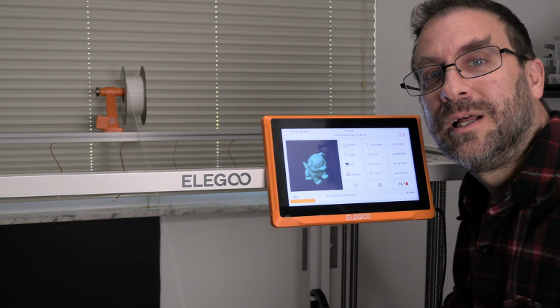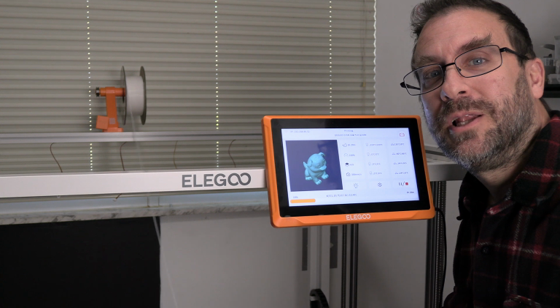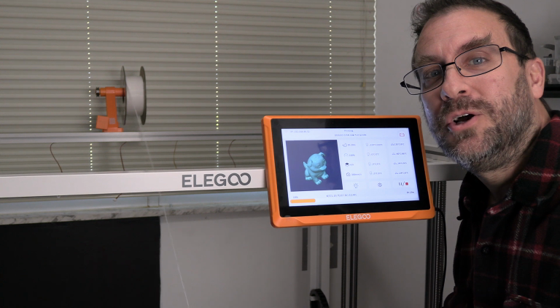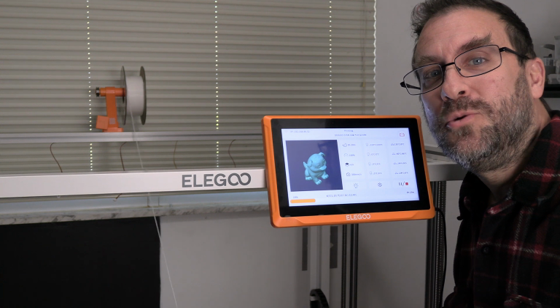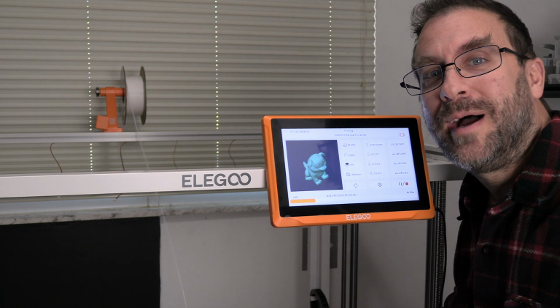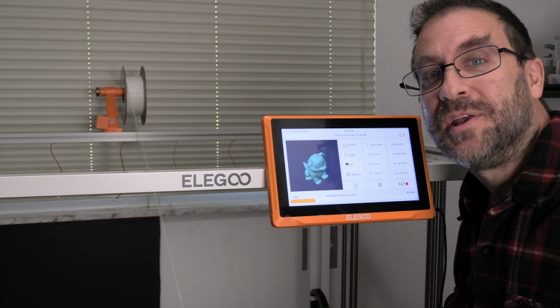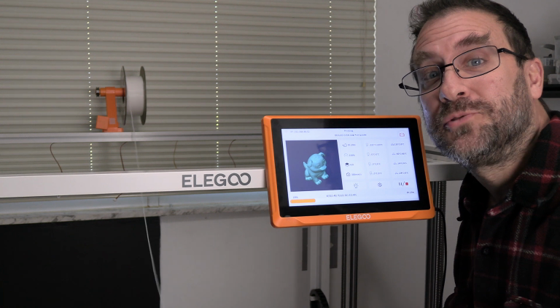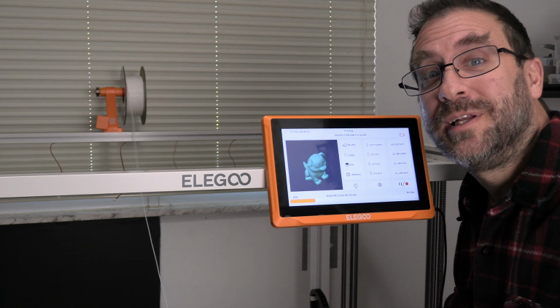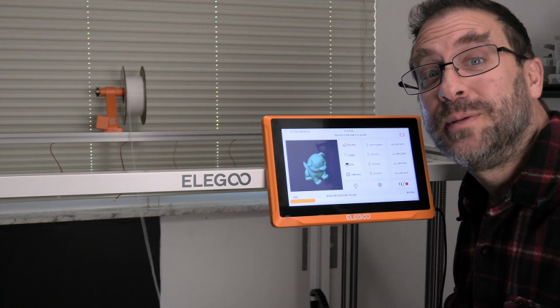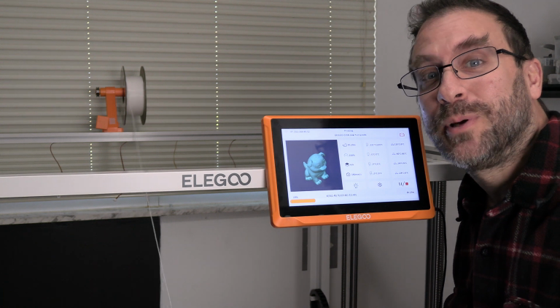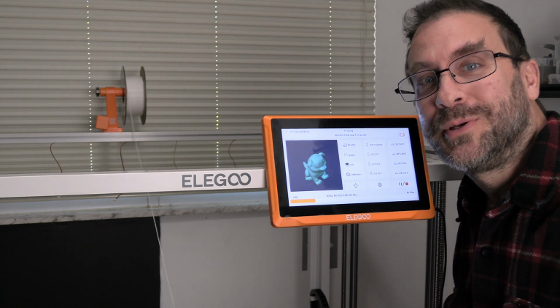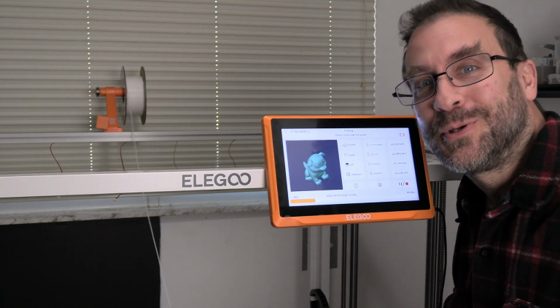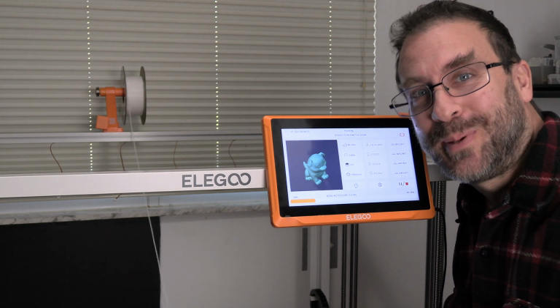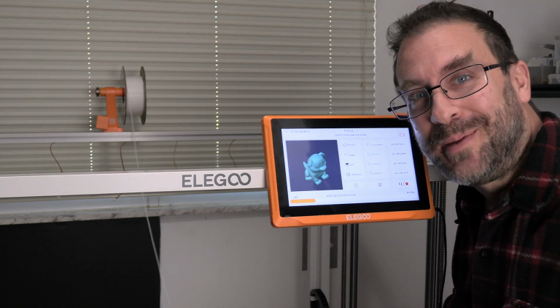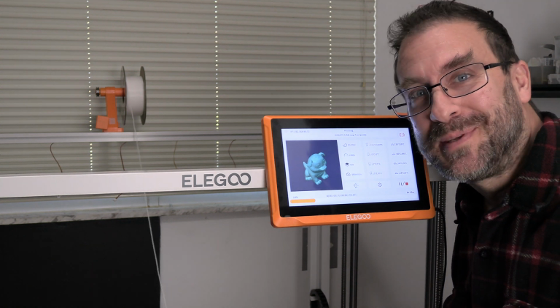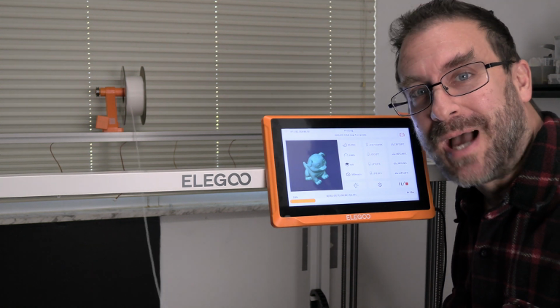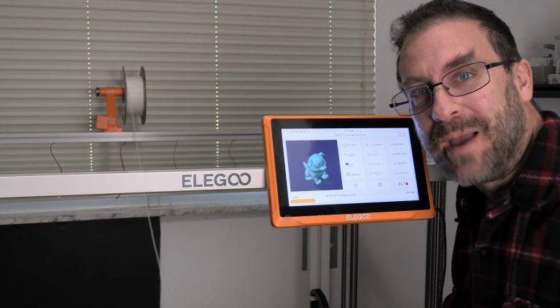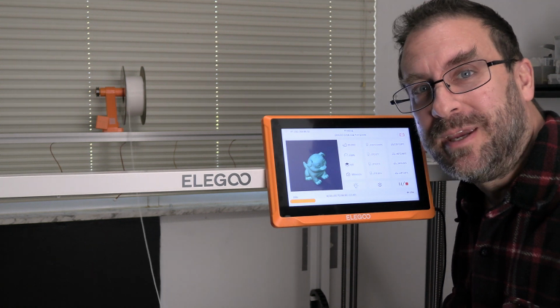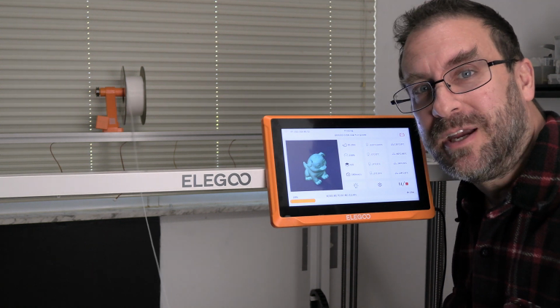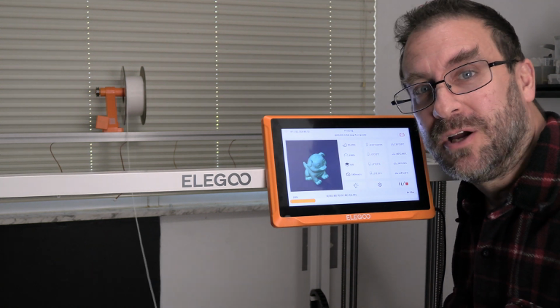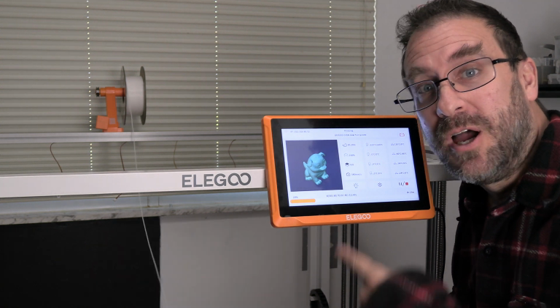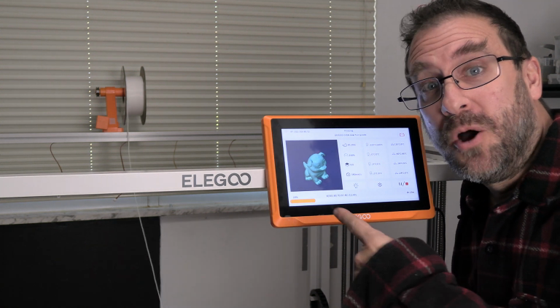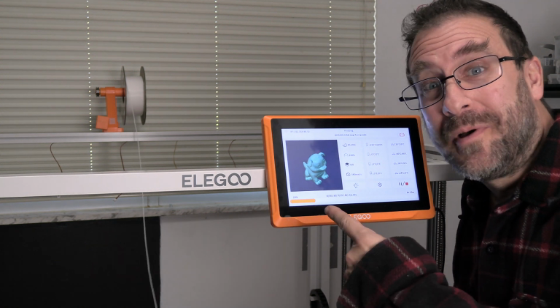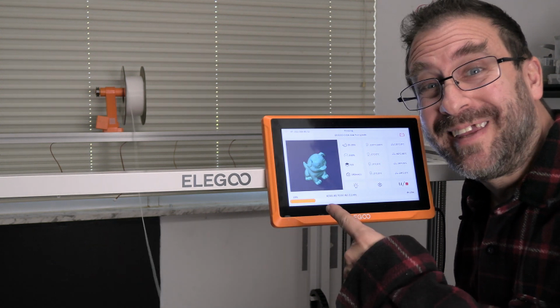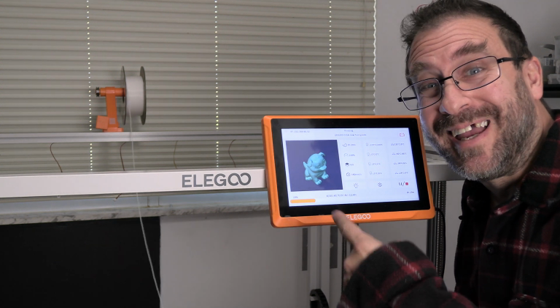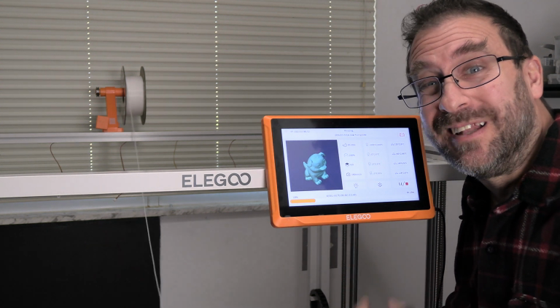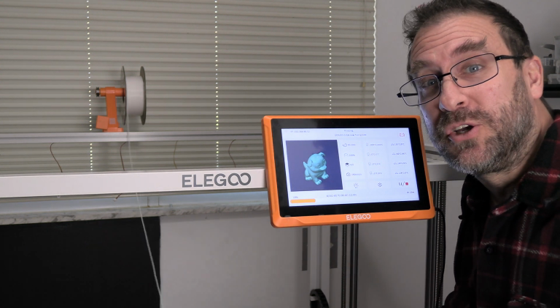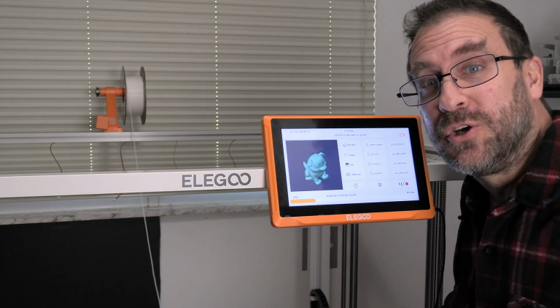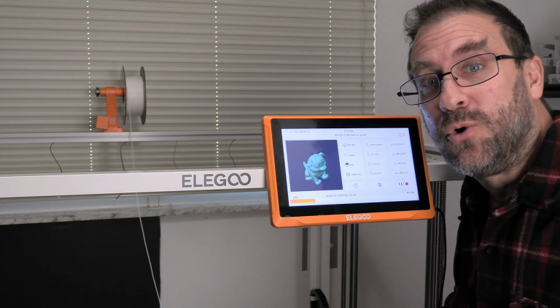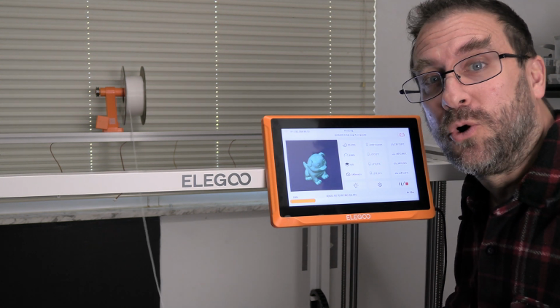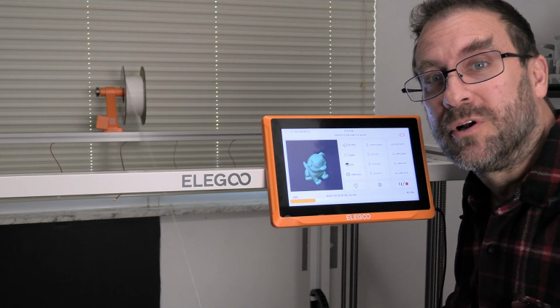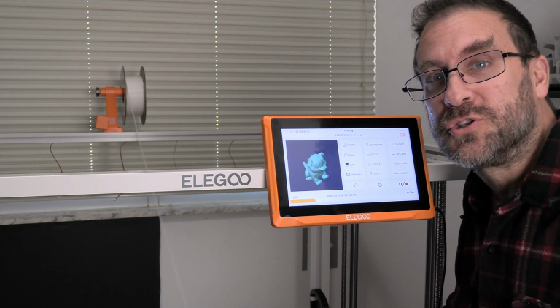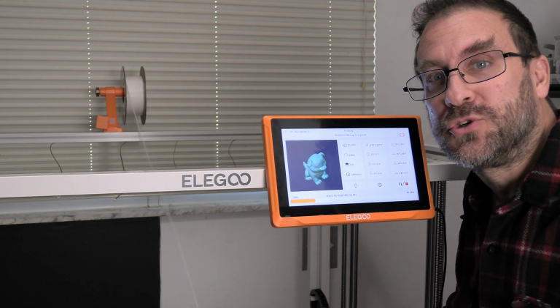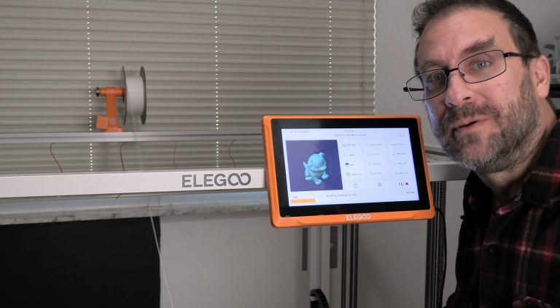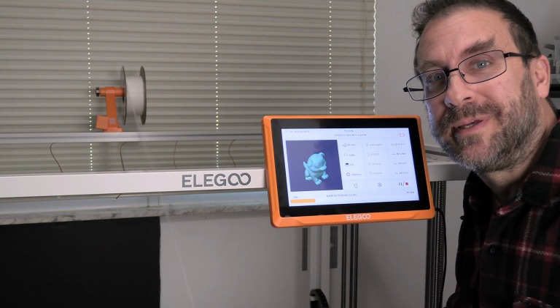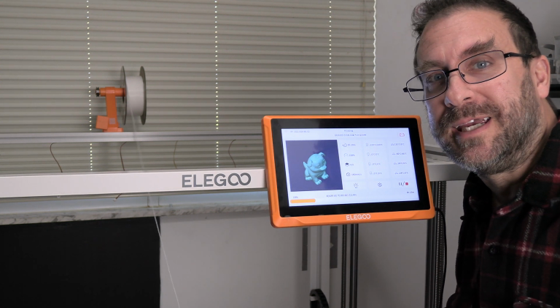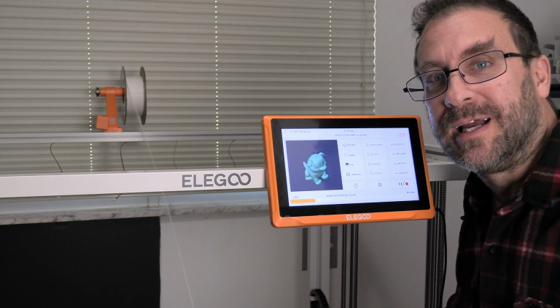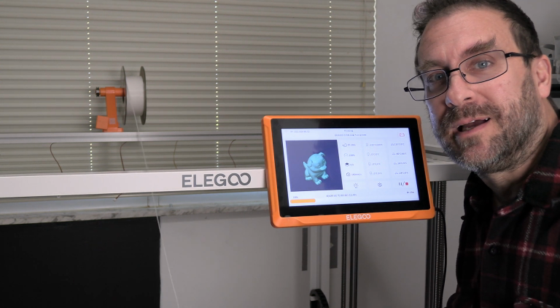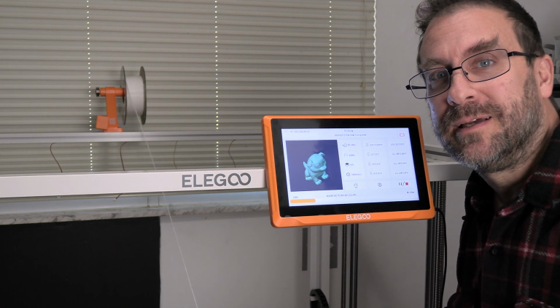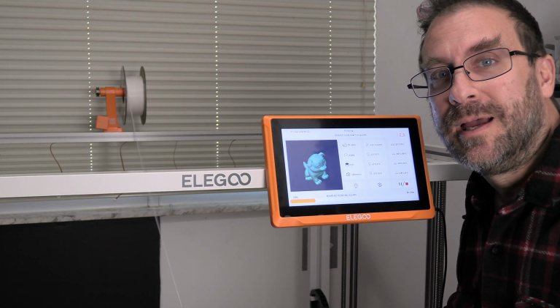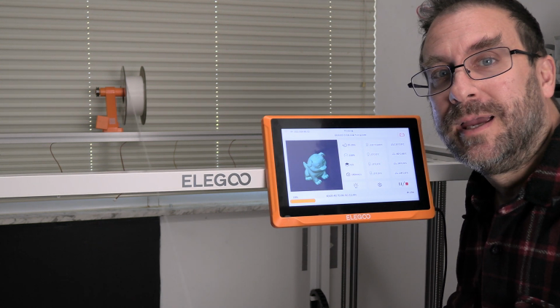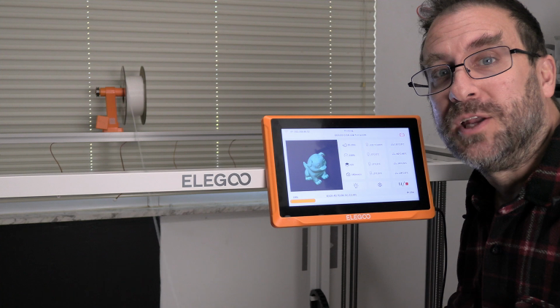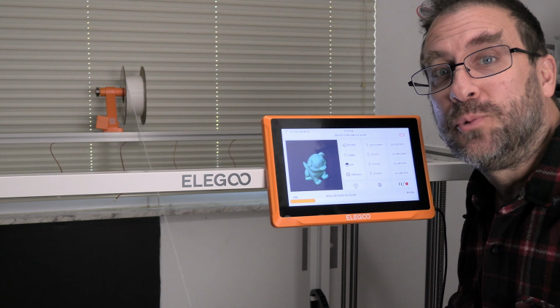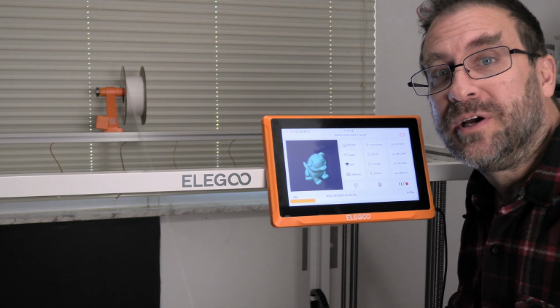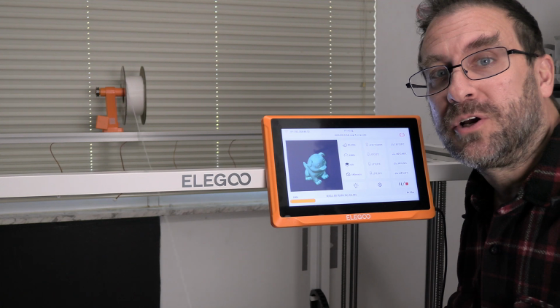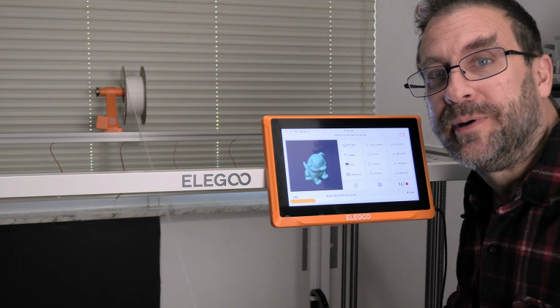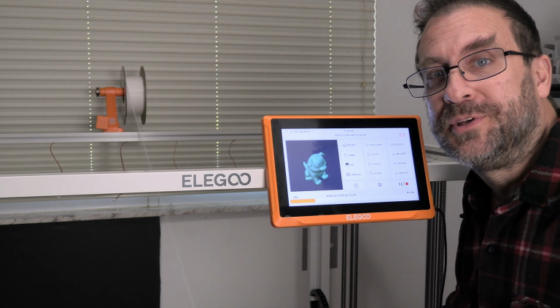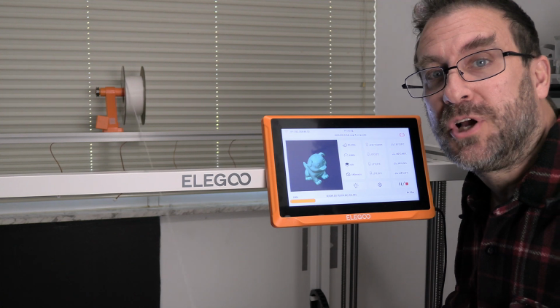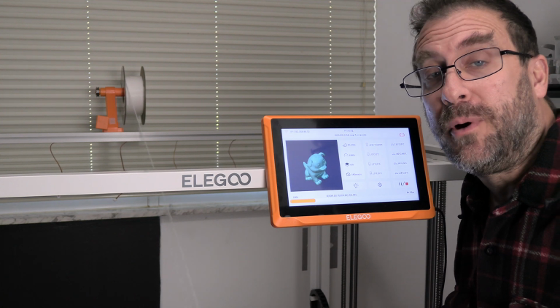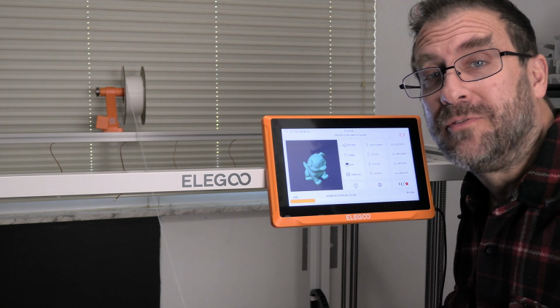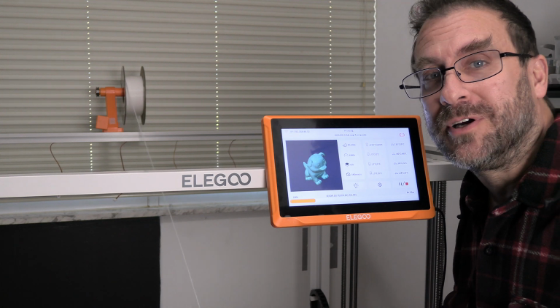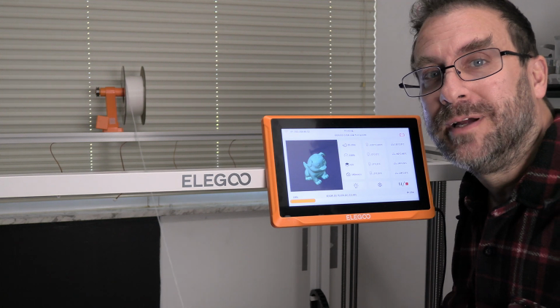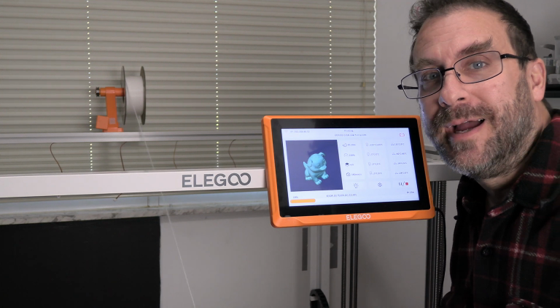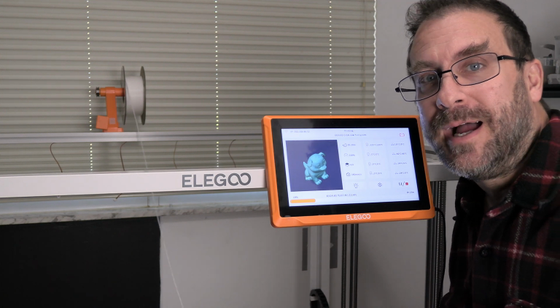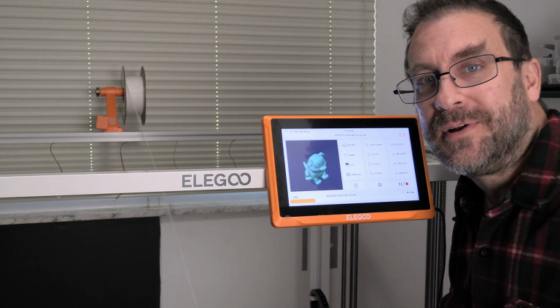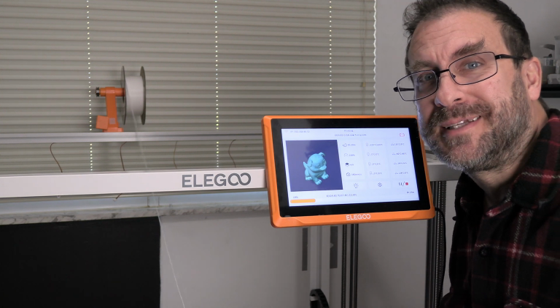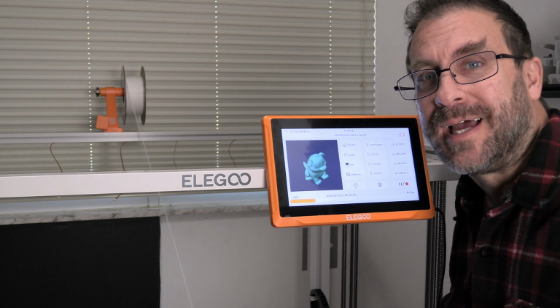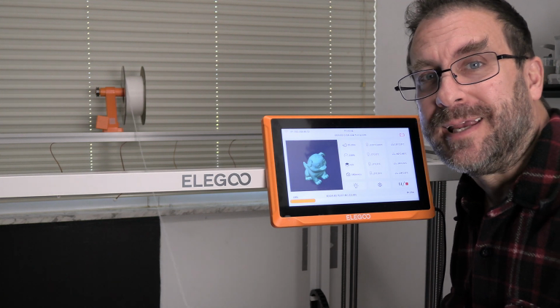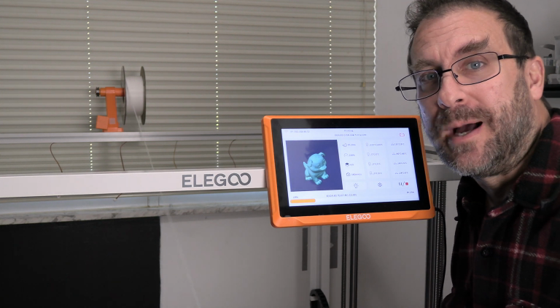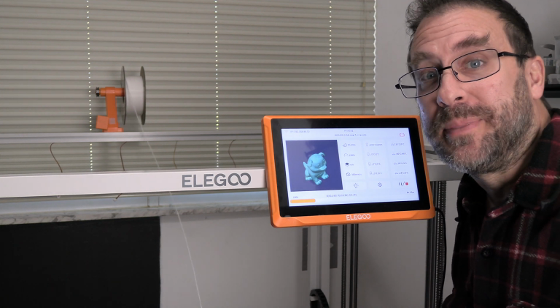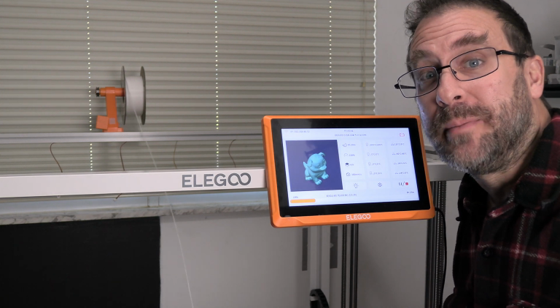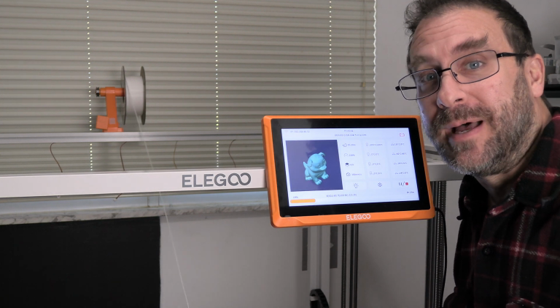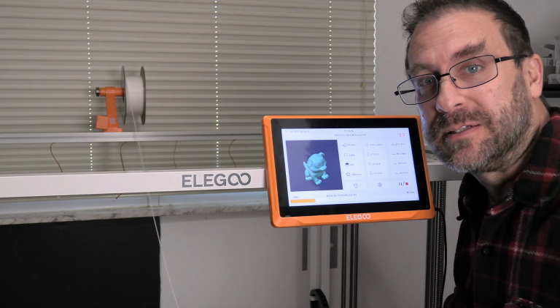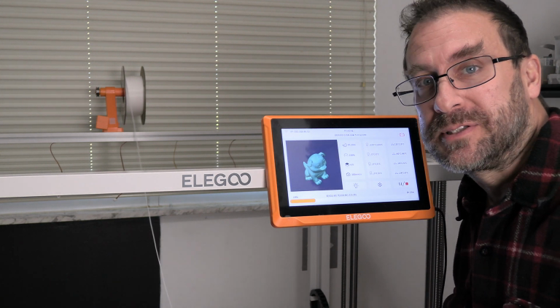Hello, my 3D printer peeps. I'm here with the Elegoo Orange Storm Giga, and we are going to go over how to tighten up the belts.